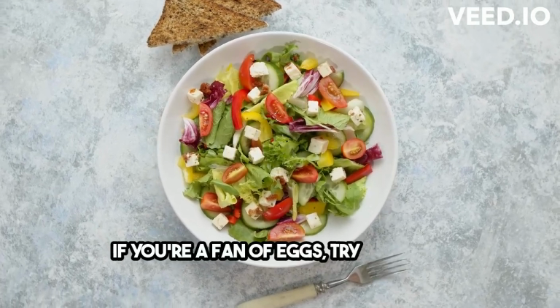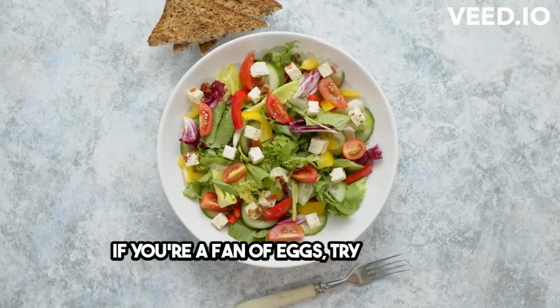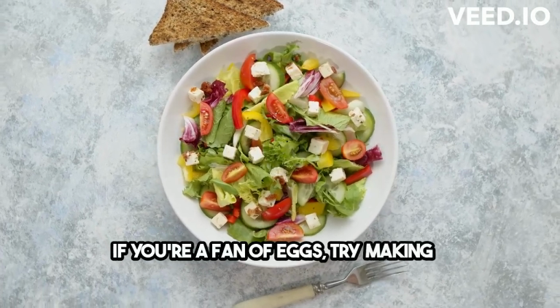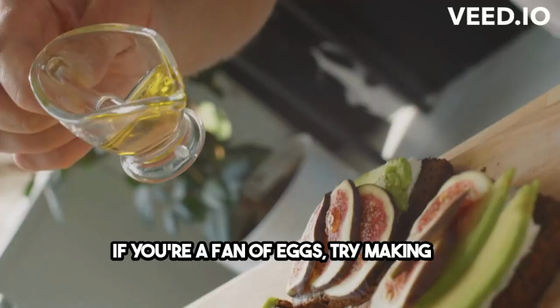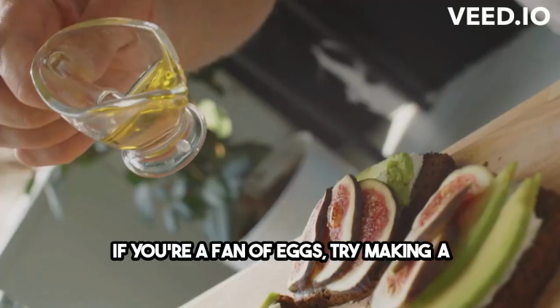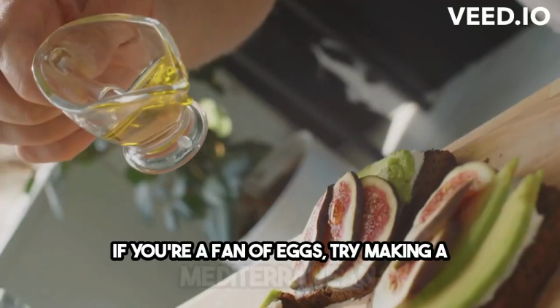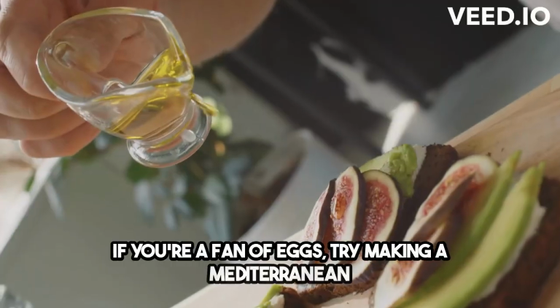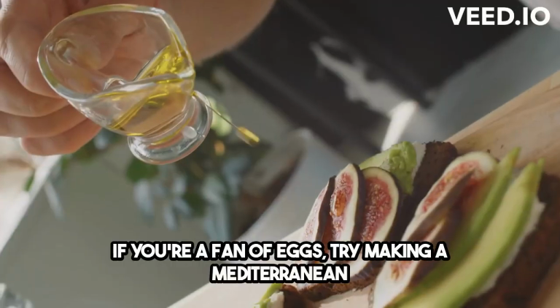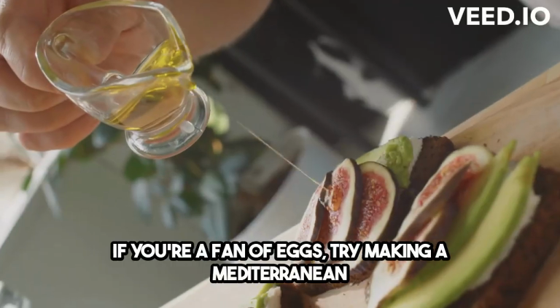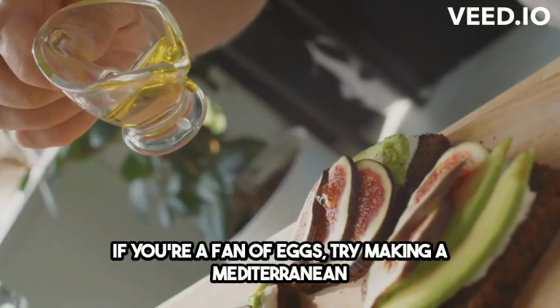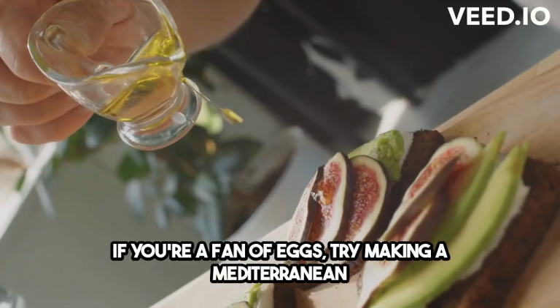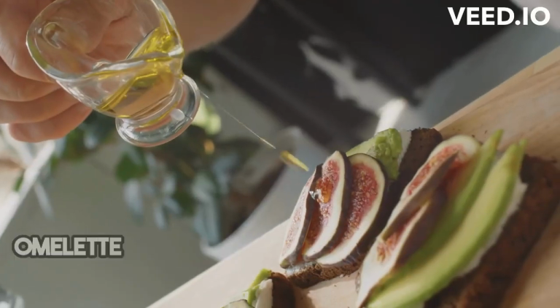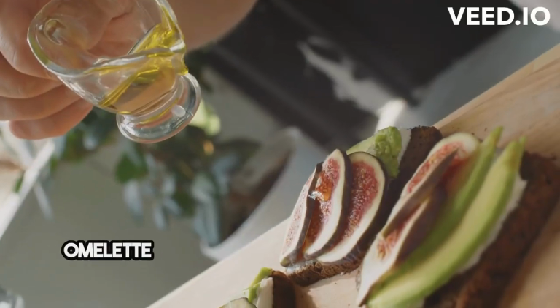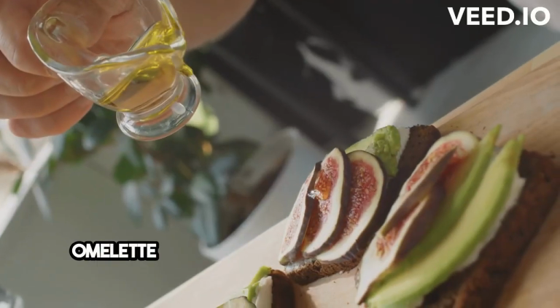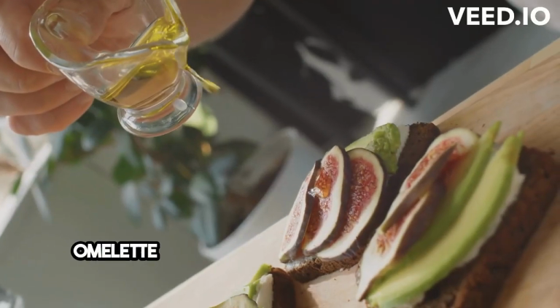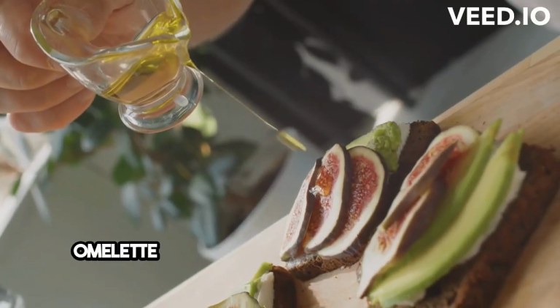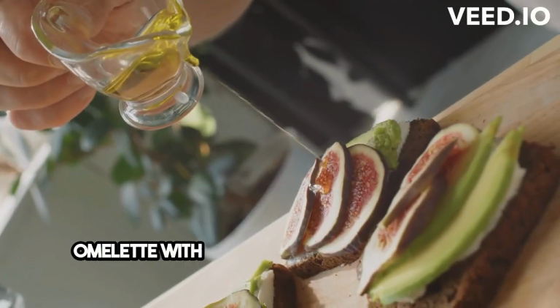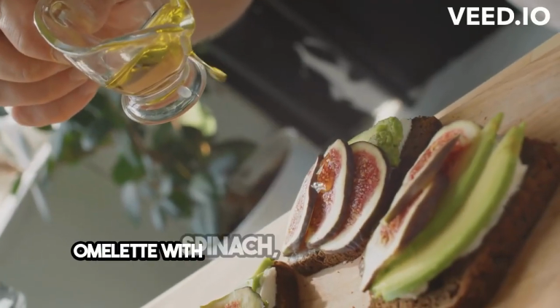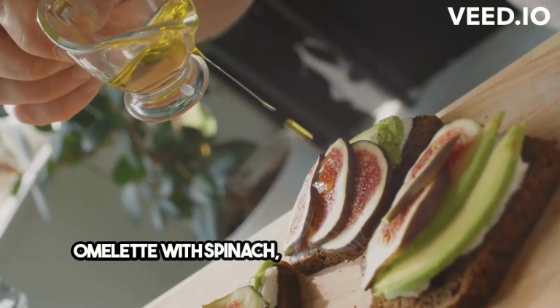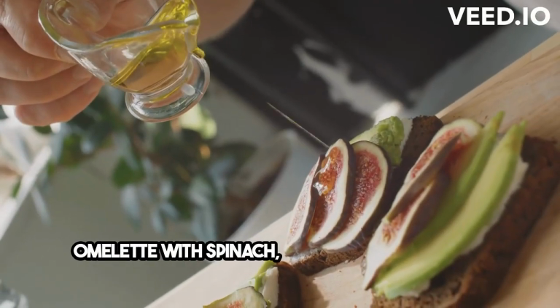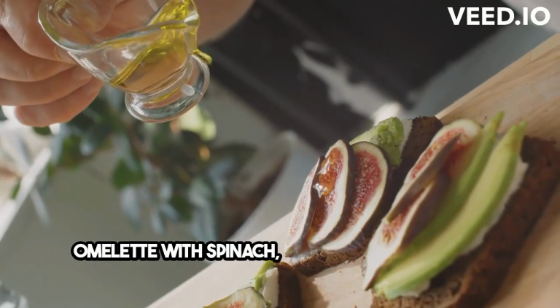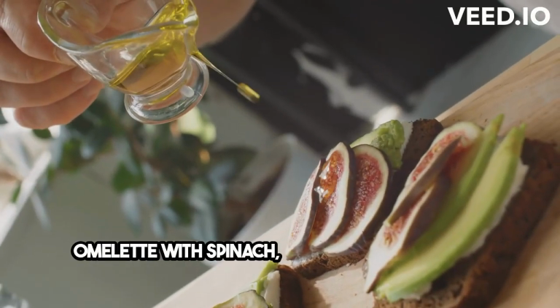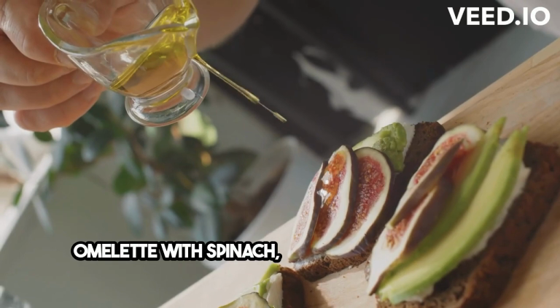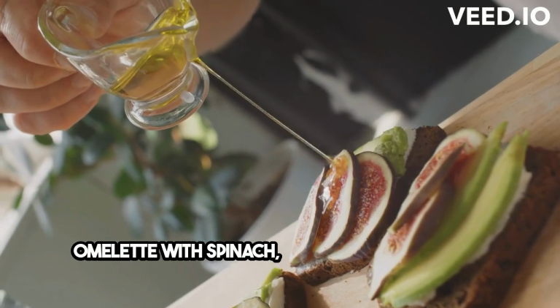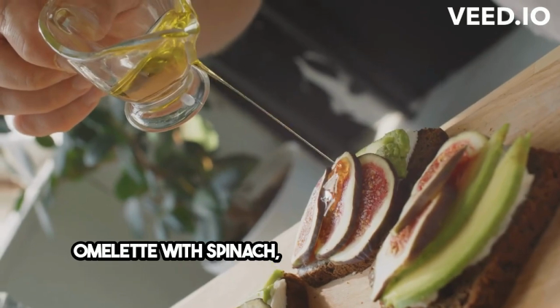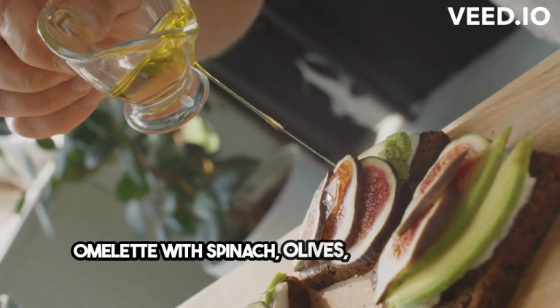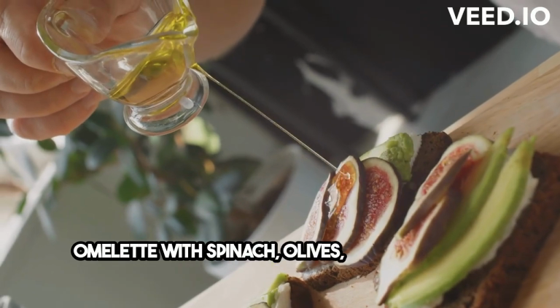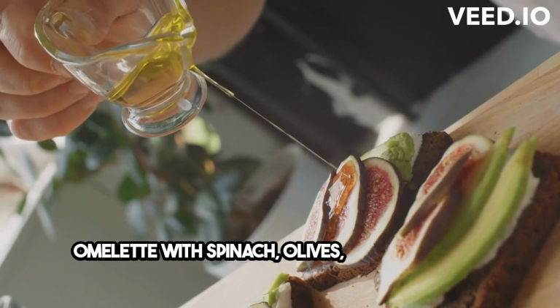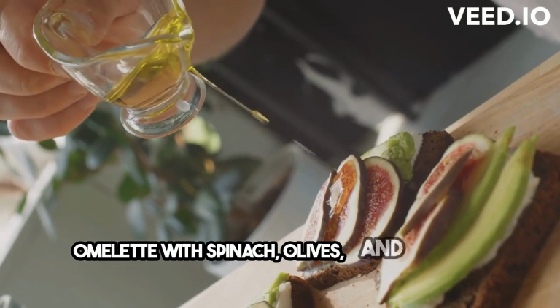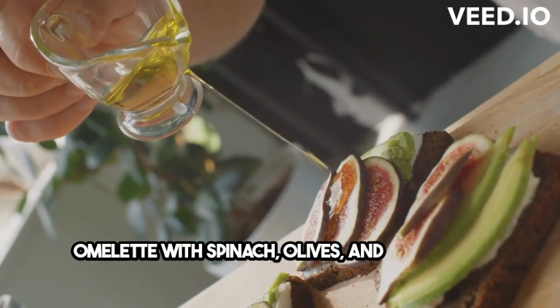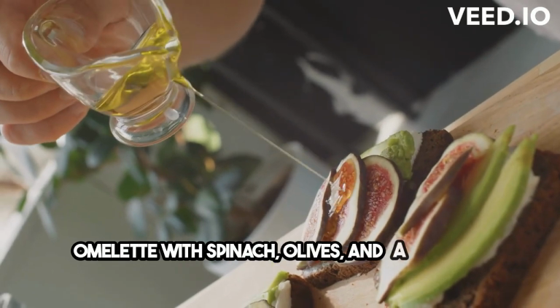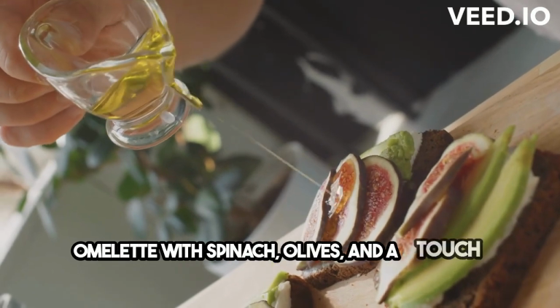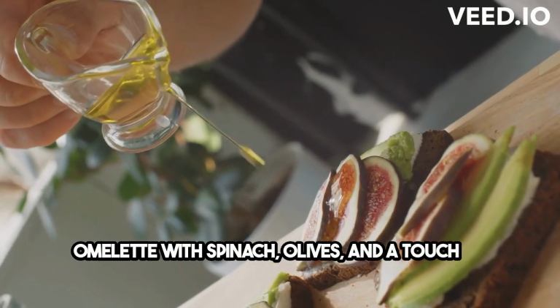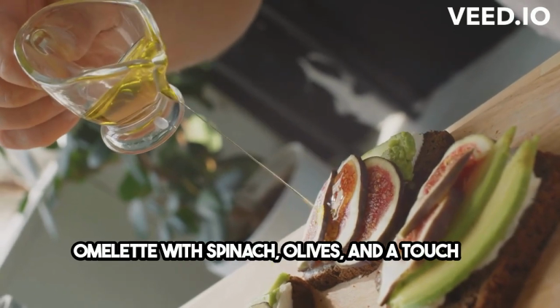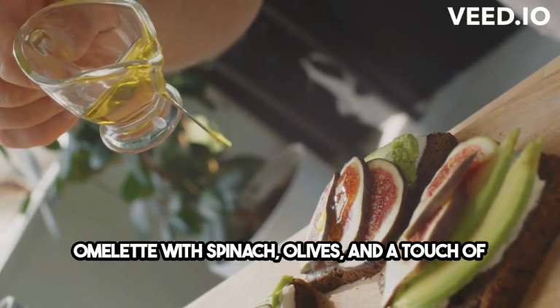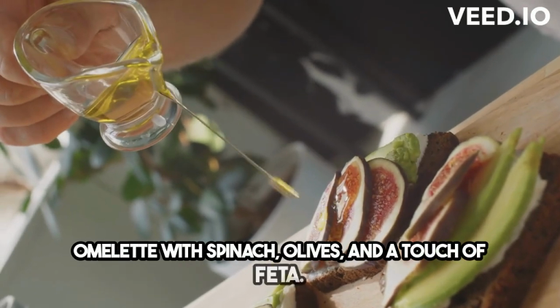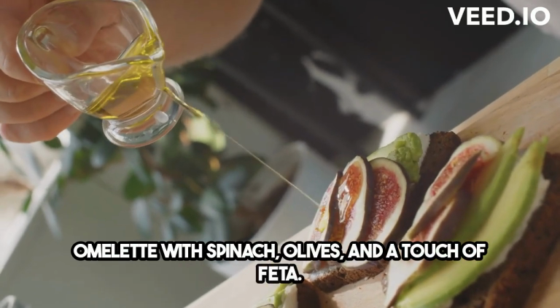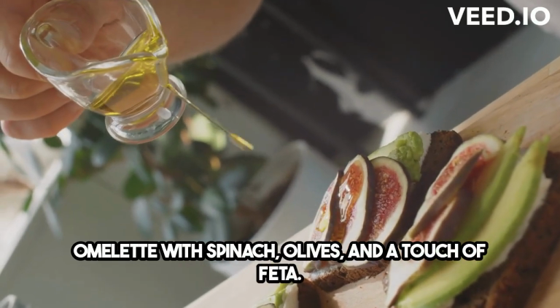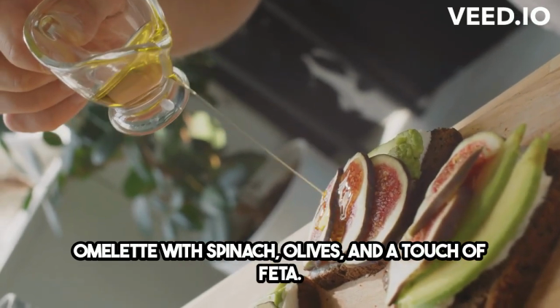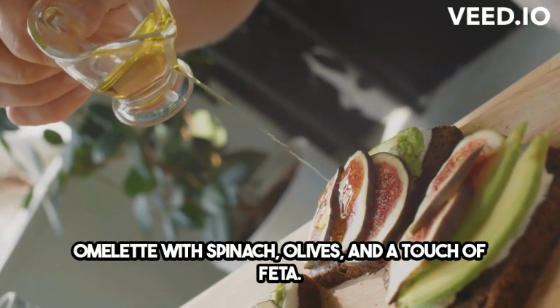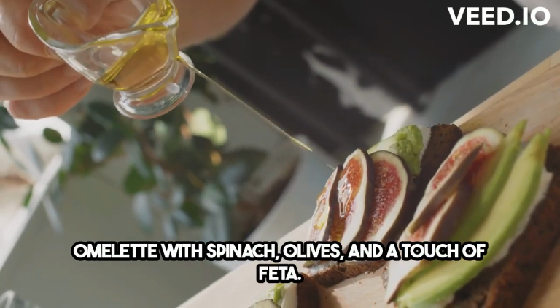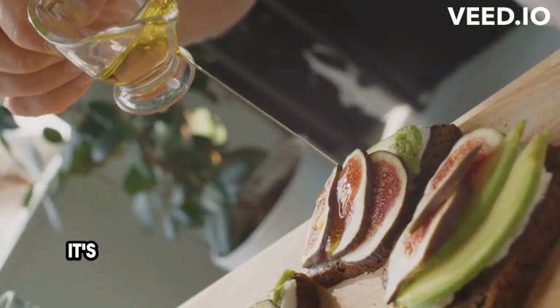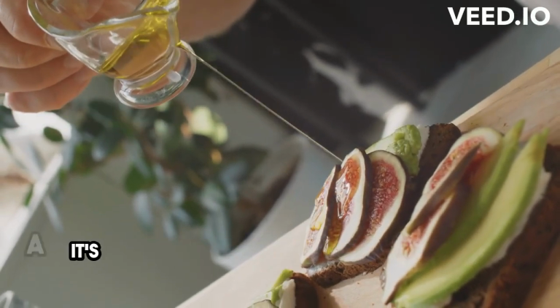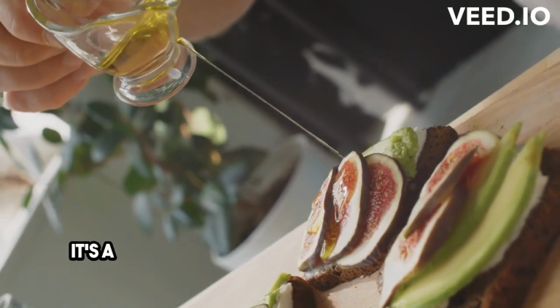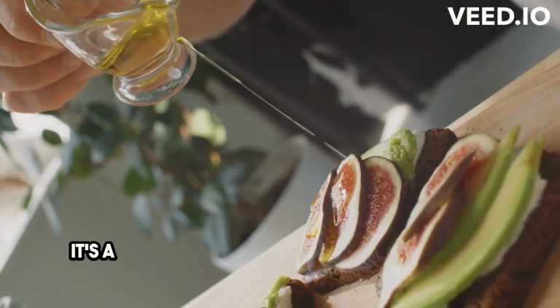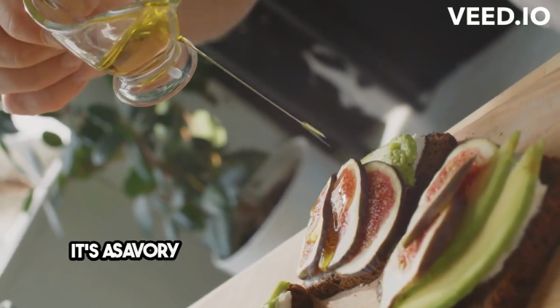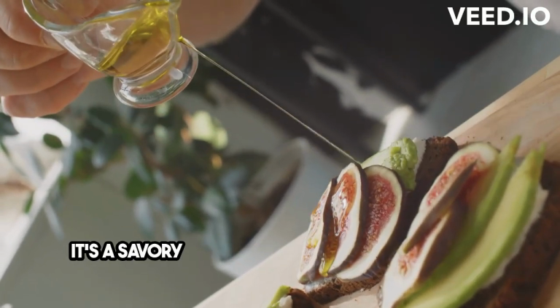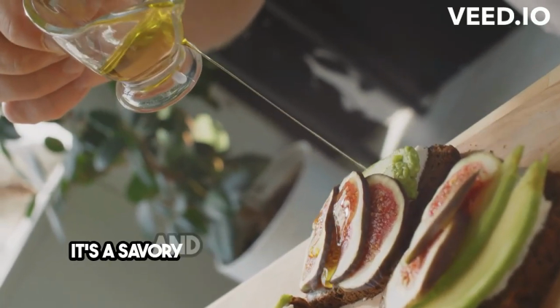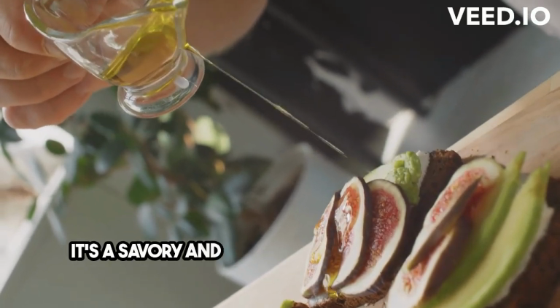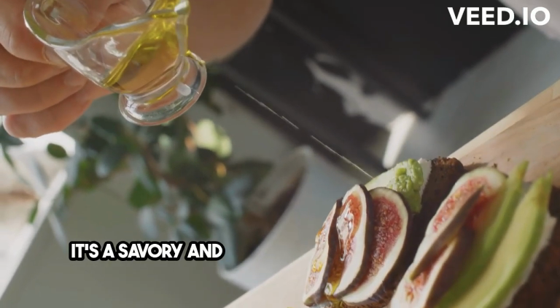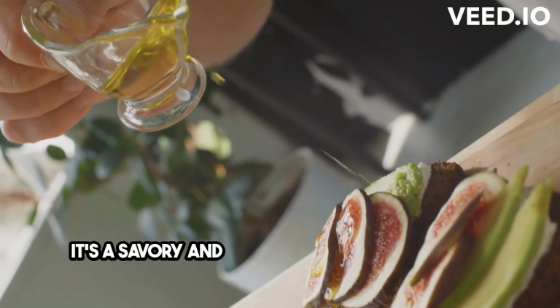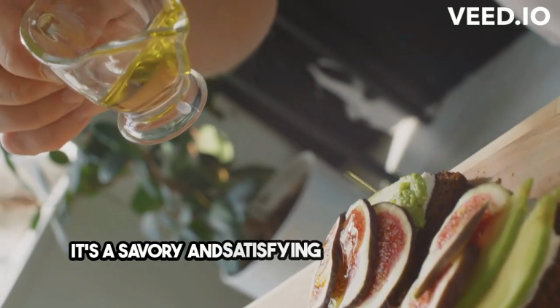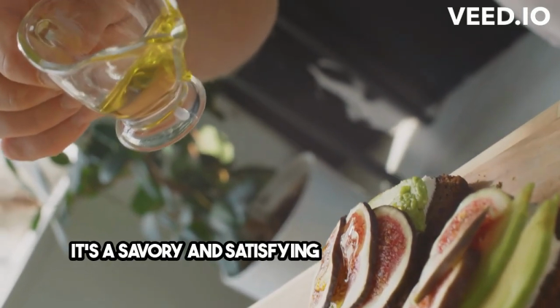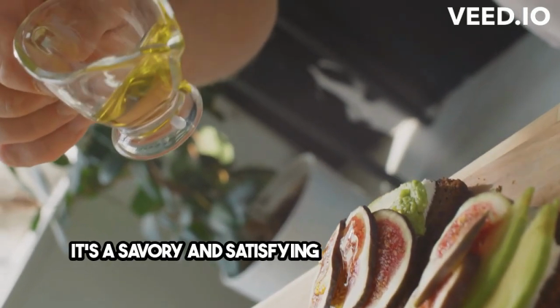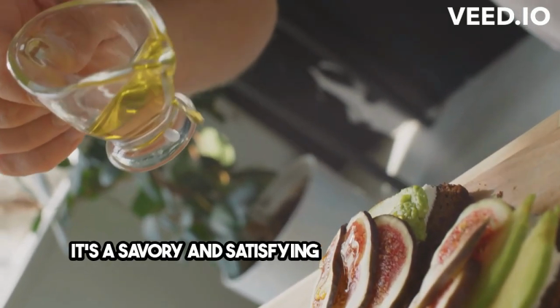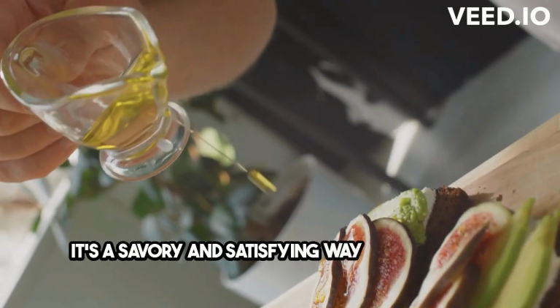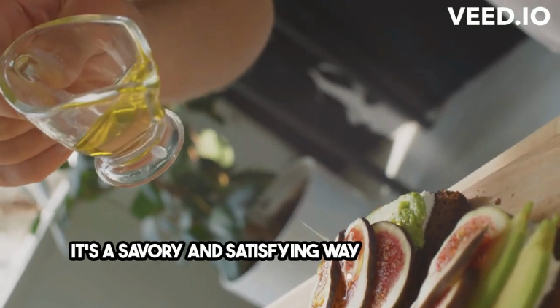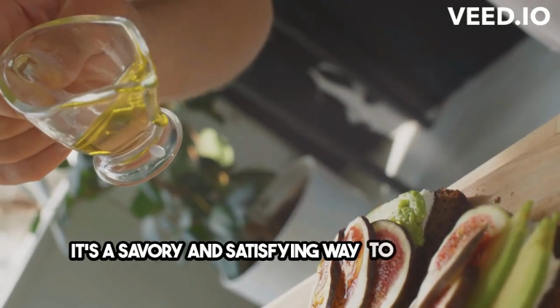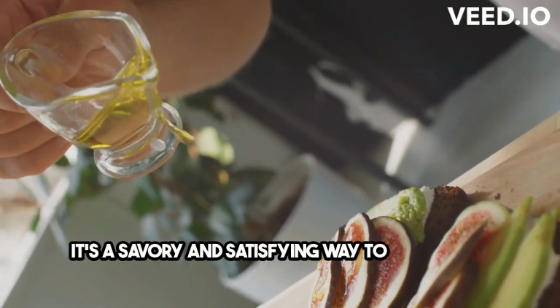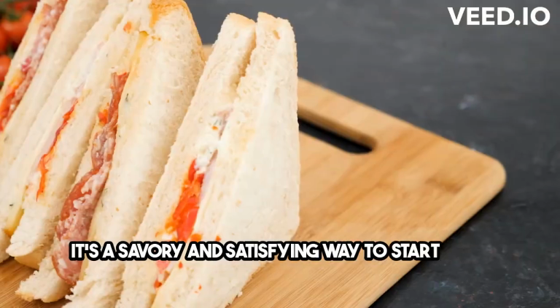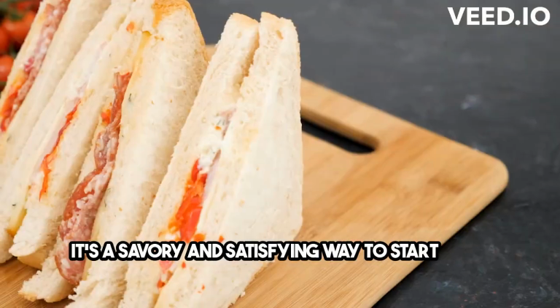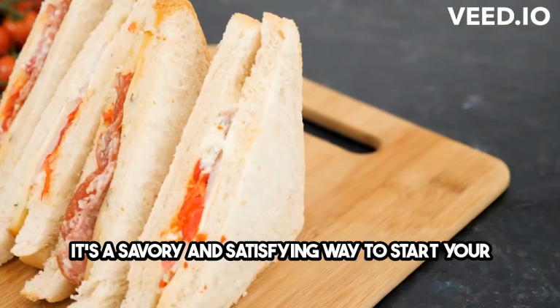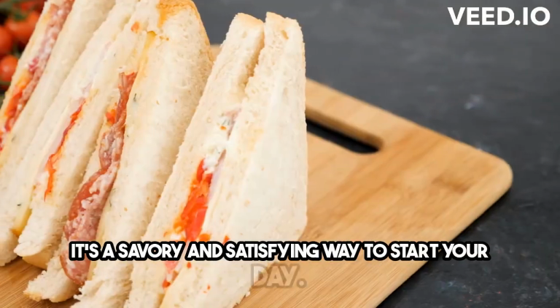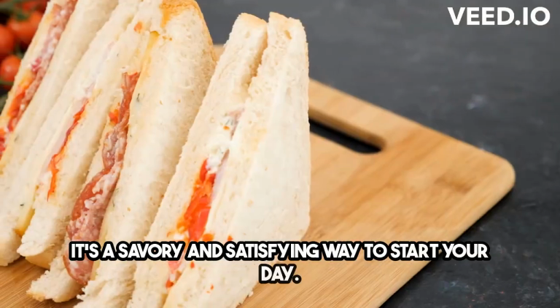If you're a fan of eggs, try making a Mediterranean omelette with spinach, olives, and a touch of feta. It's a savory and satisfying way to start your day.